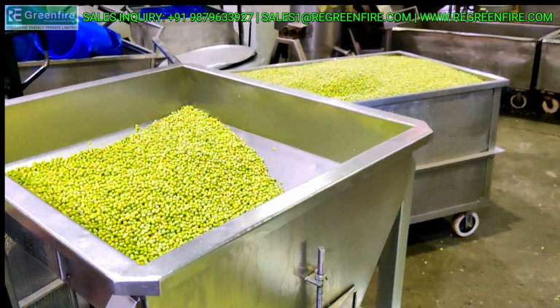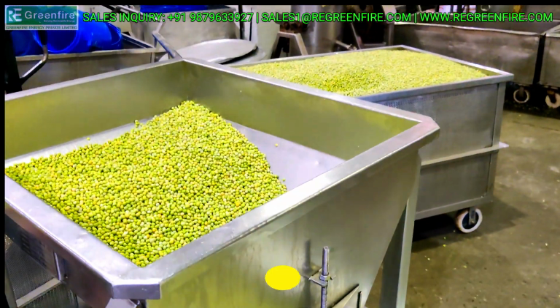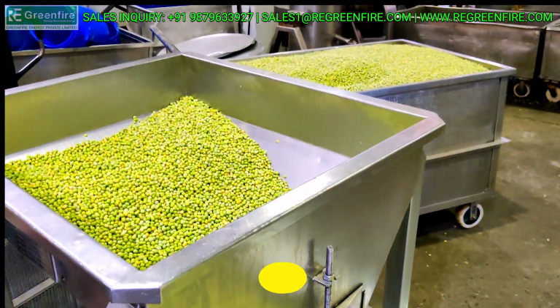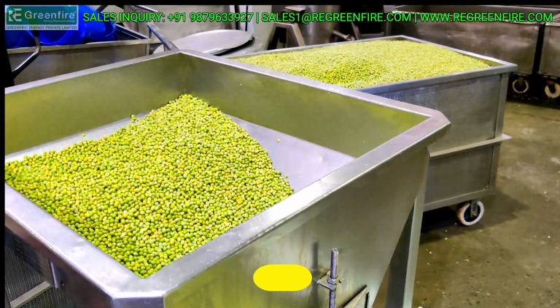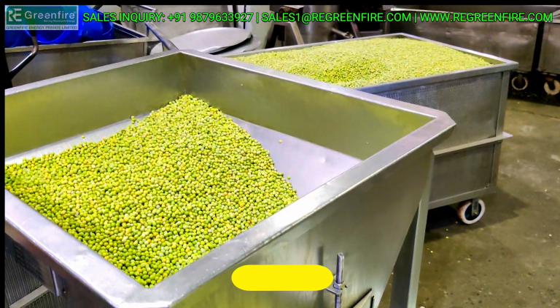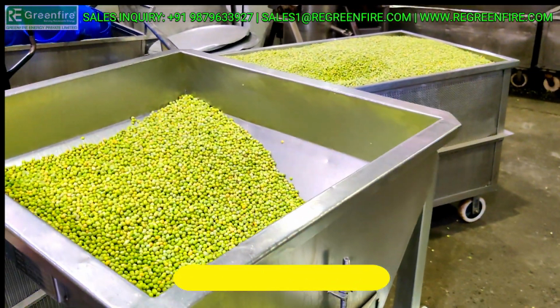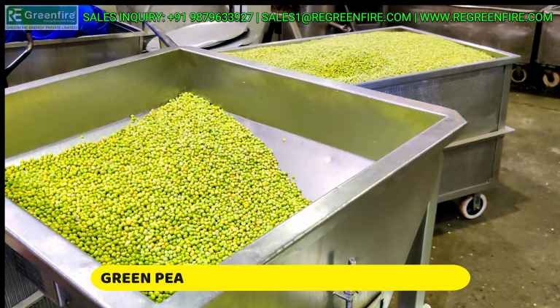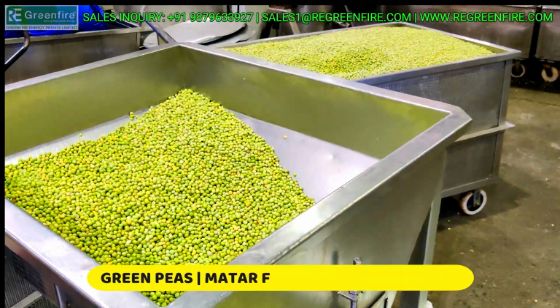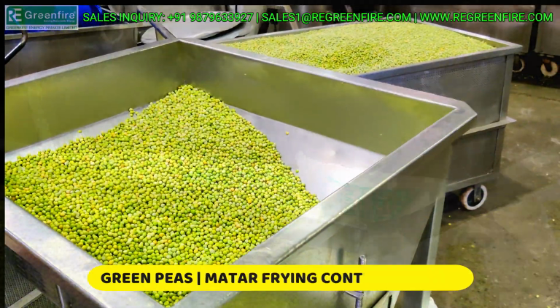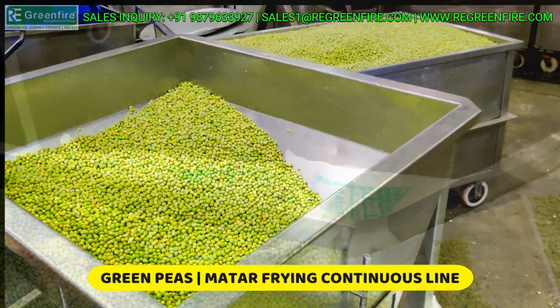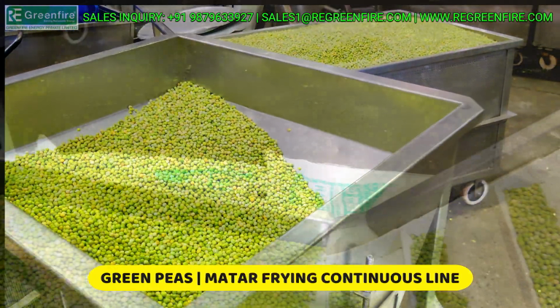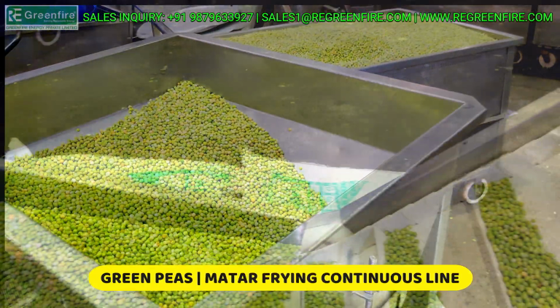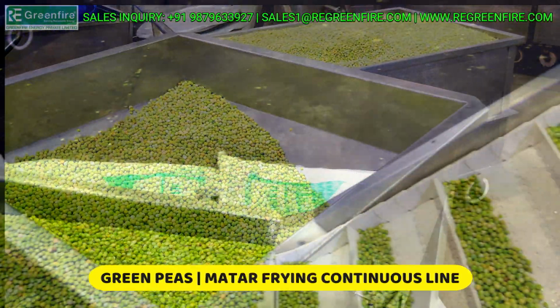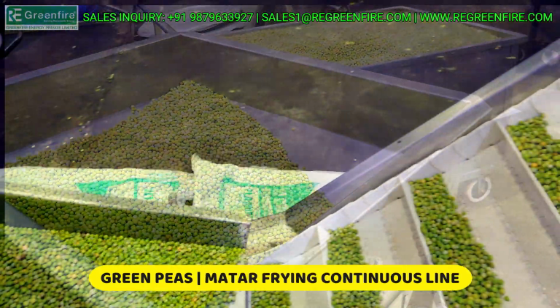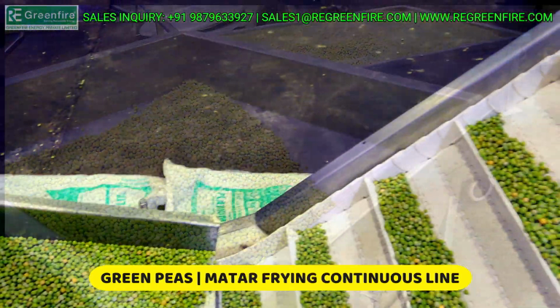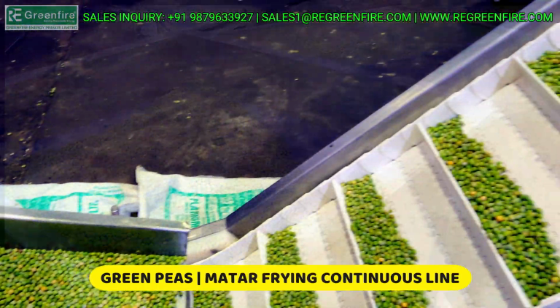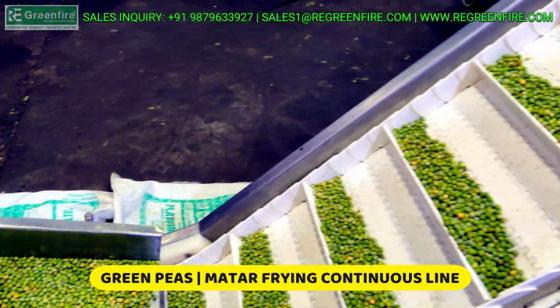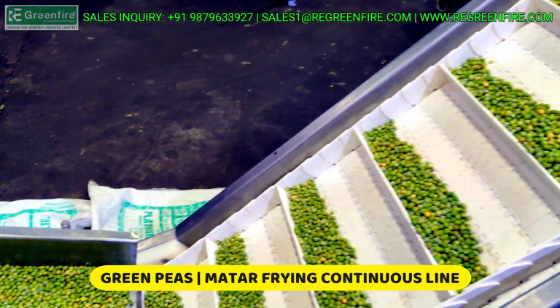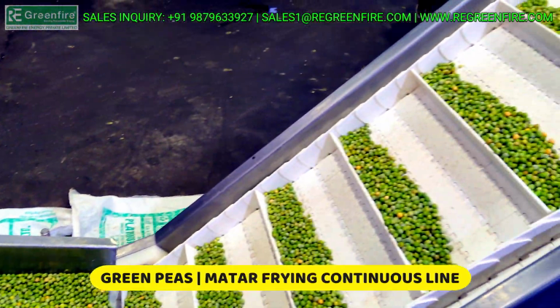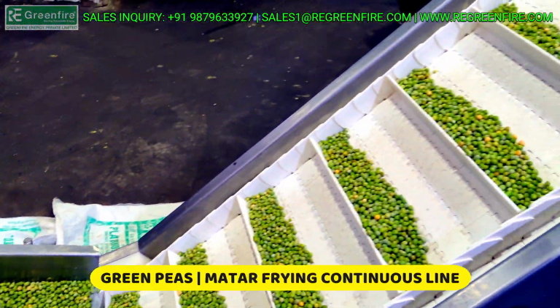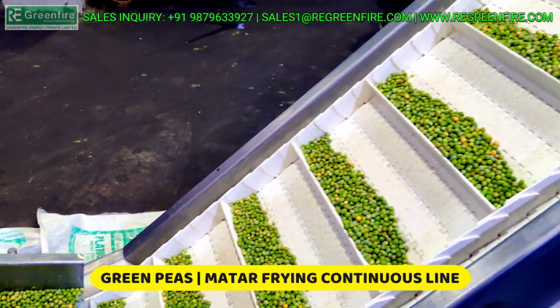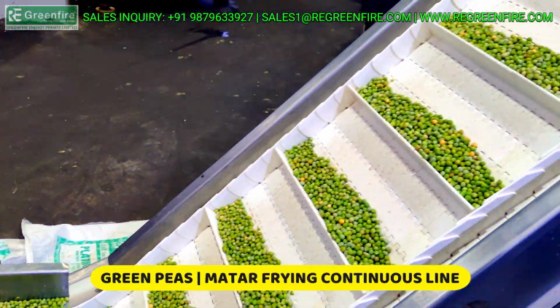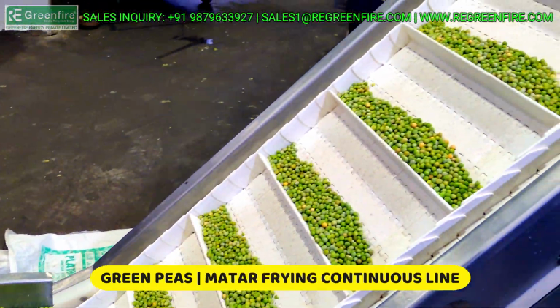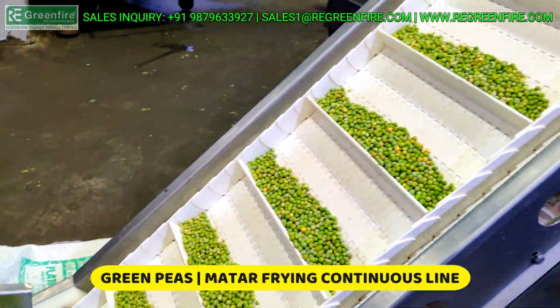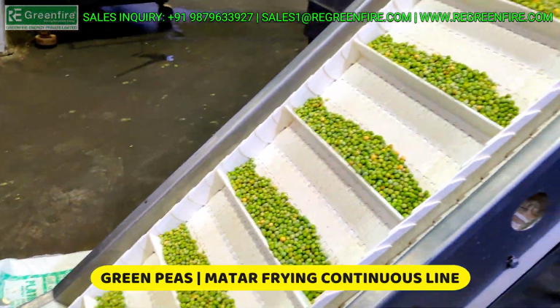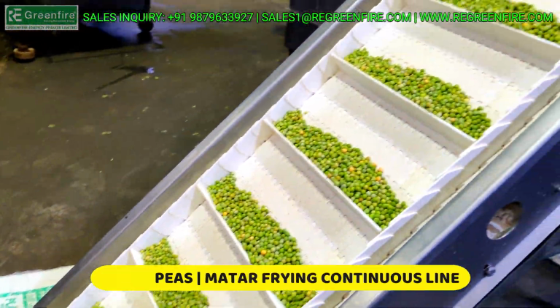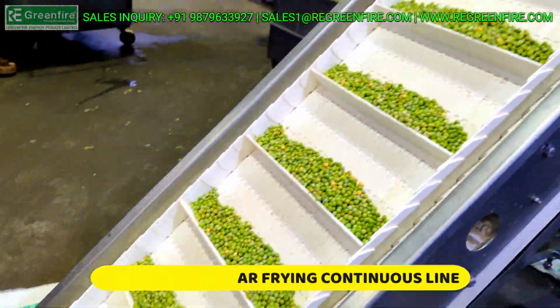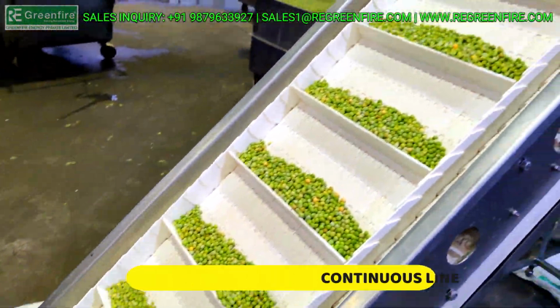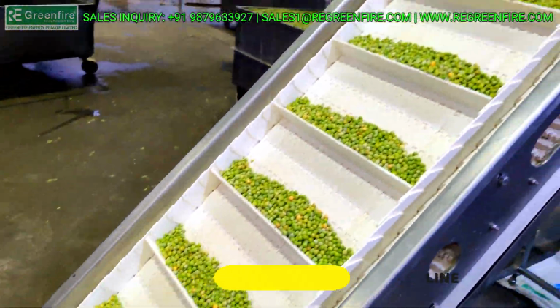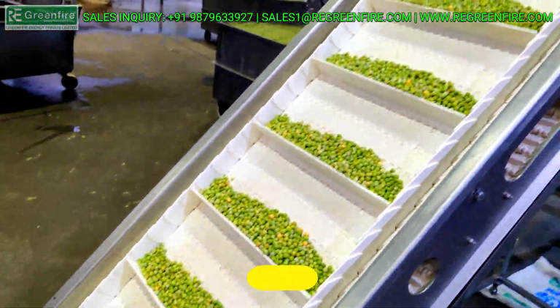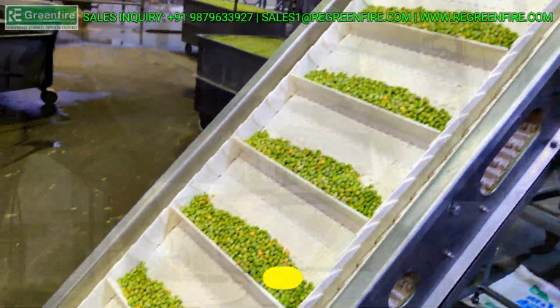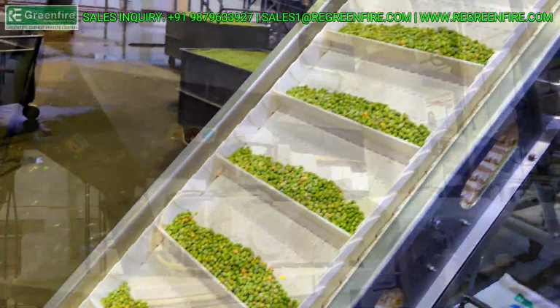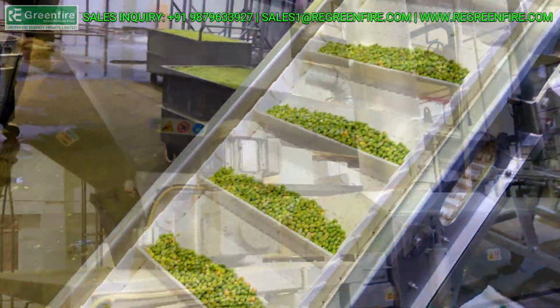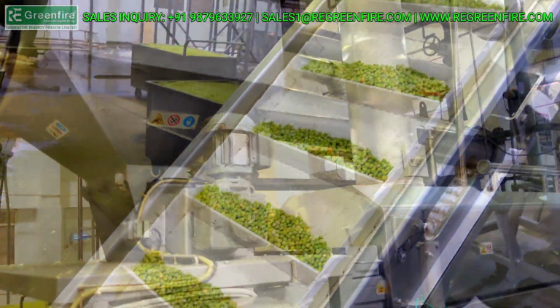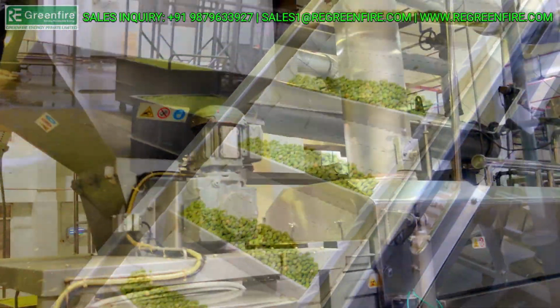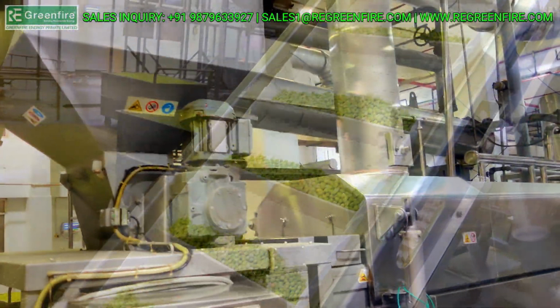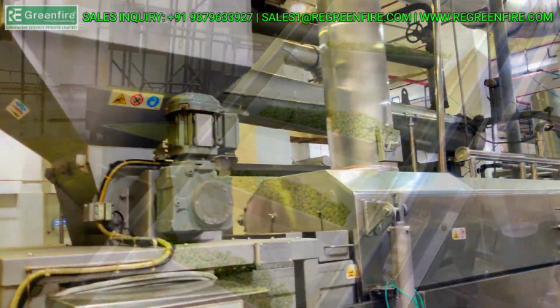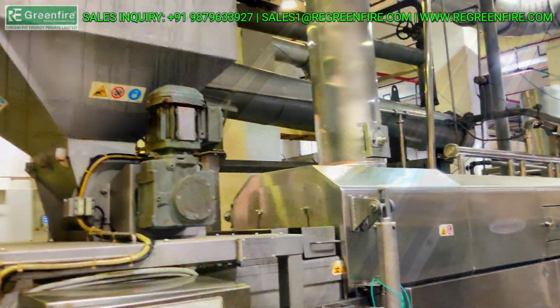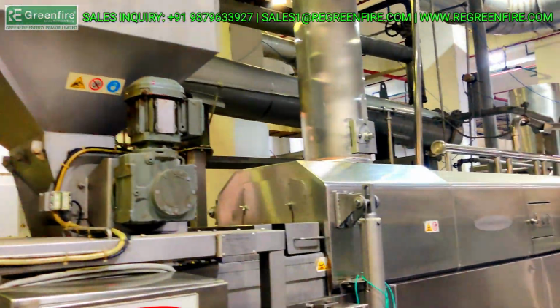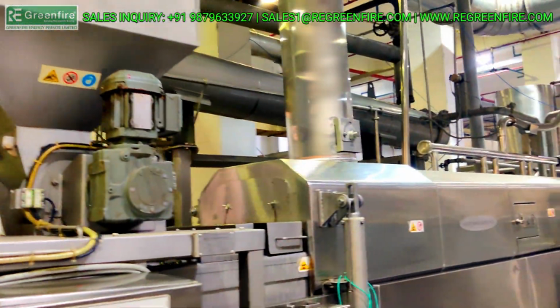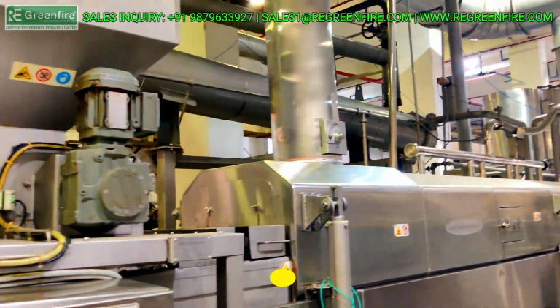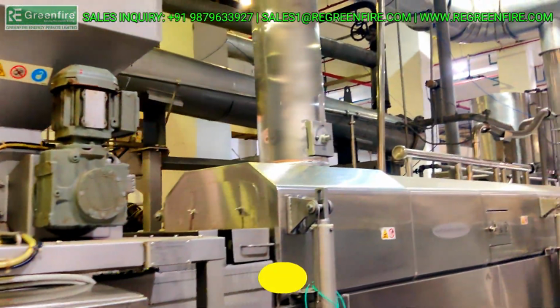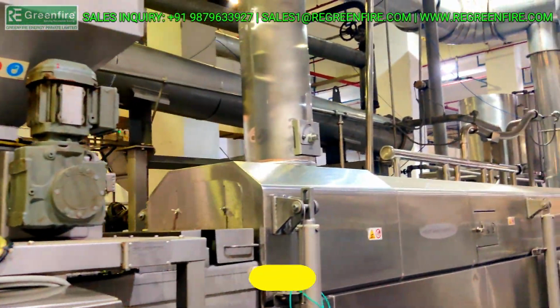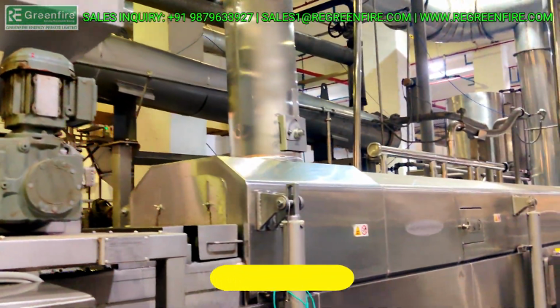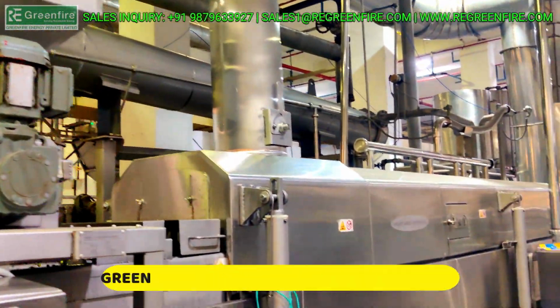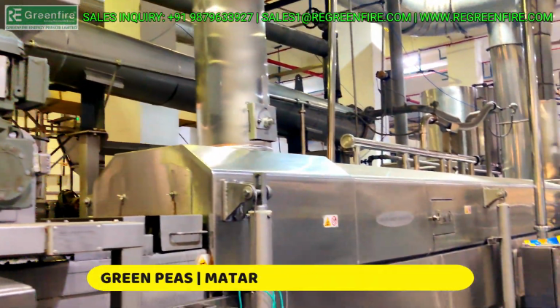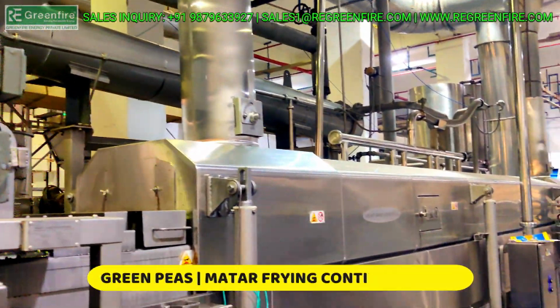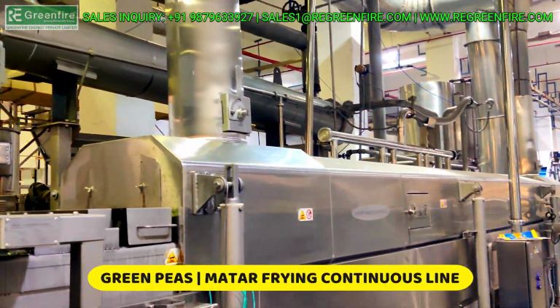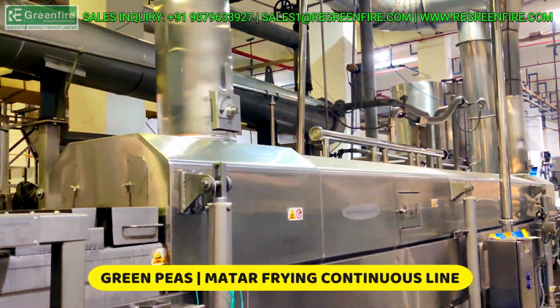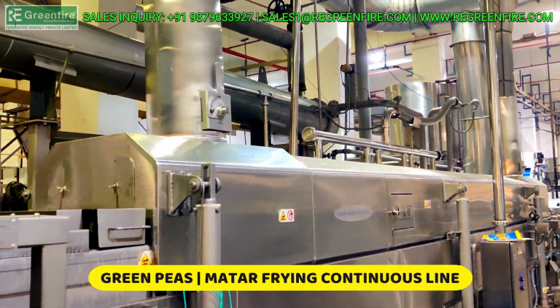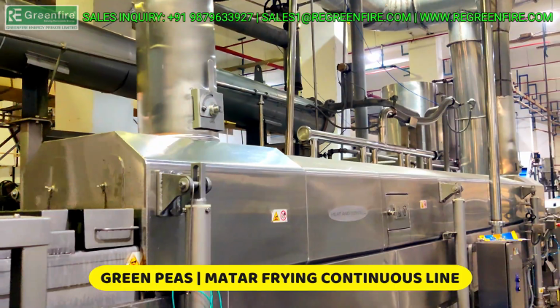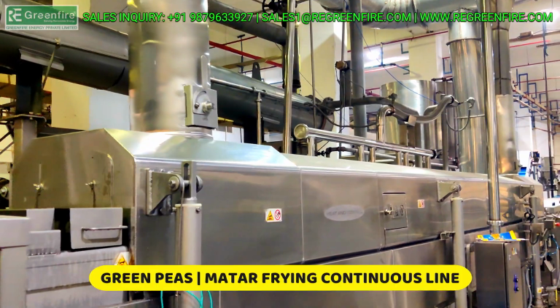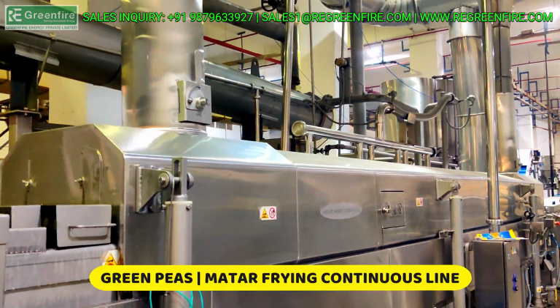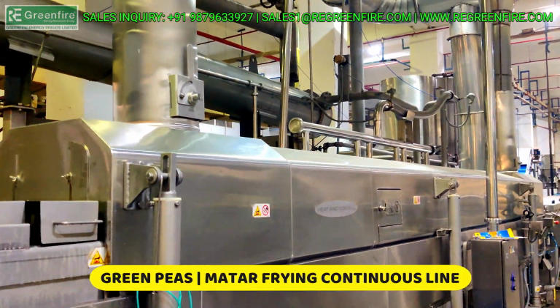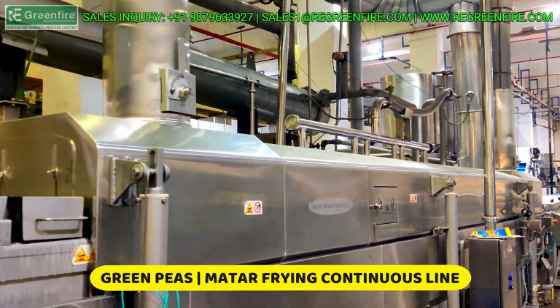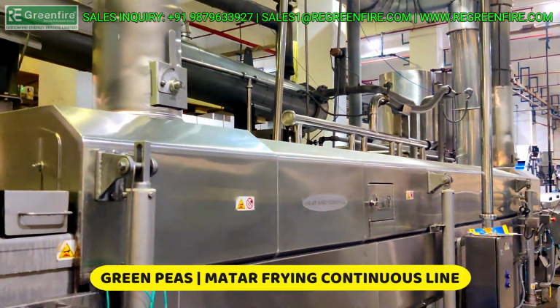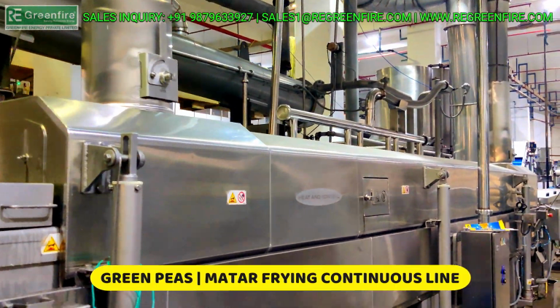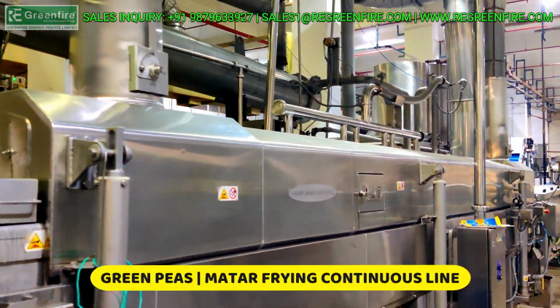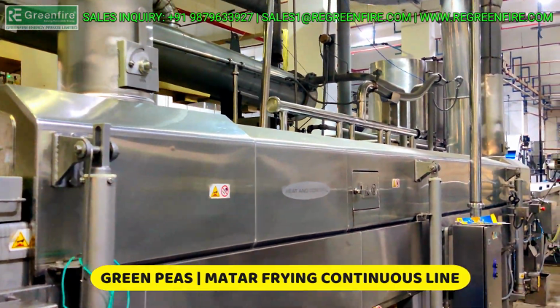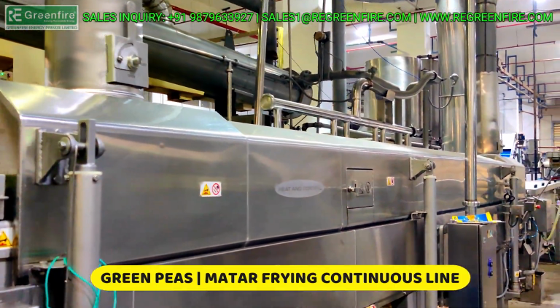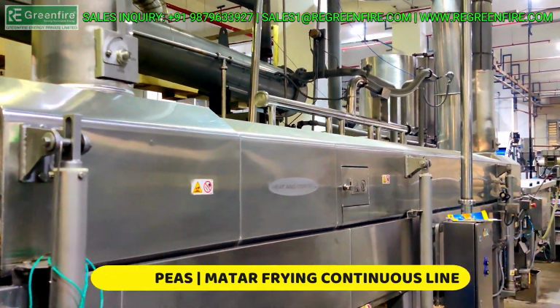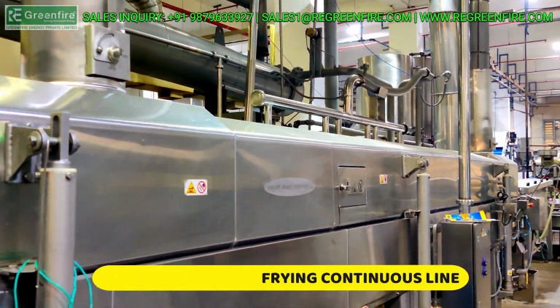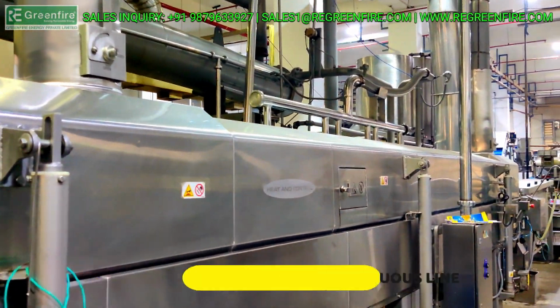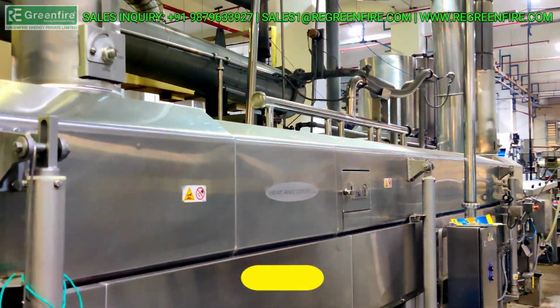Greenfire Biomass Pellet Burner gives you a high and prompt temperature. So forget about temperature and low production problems.